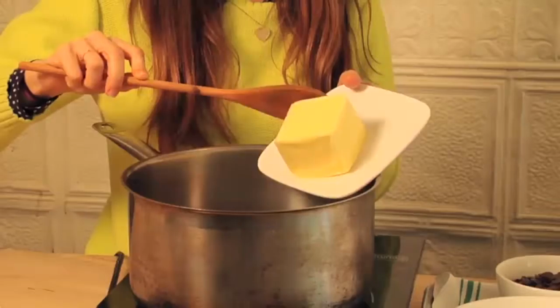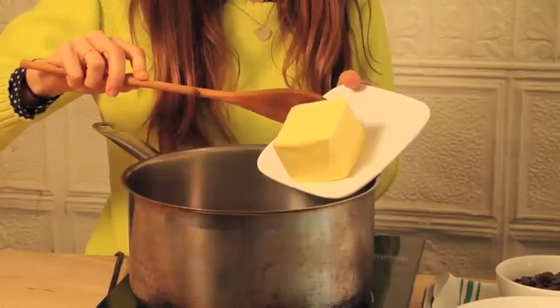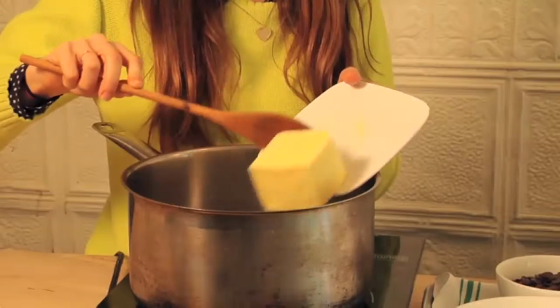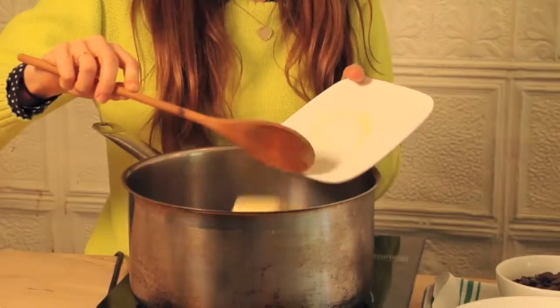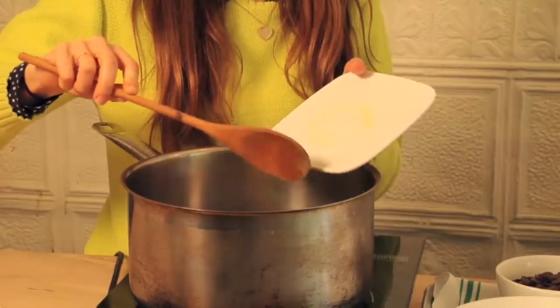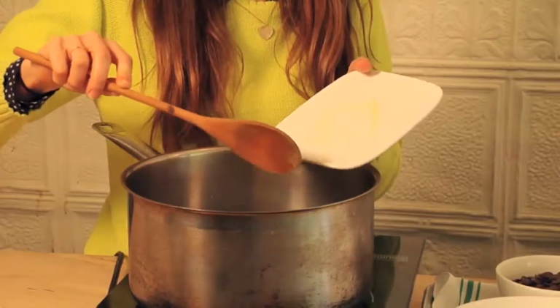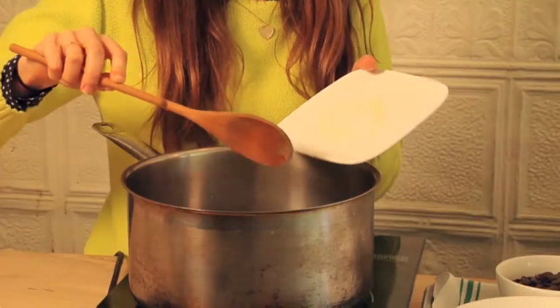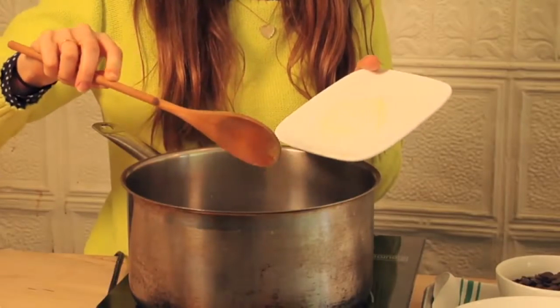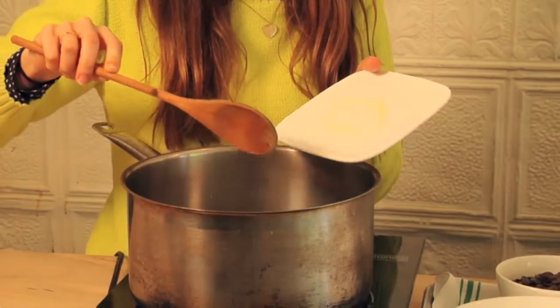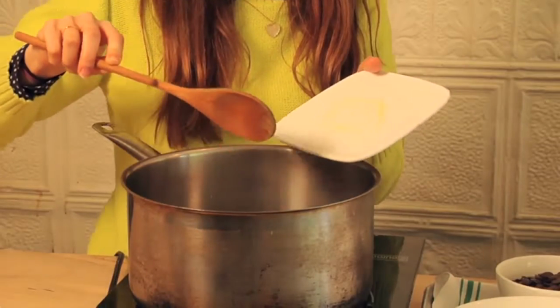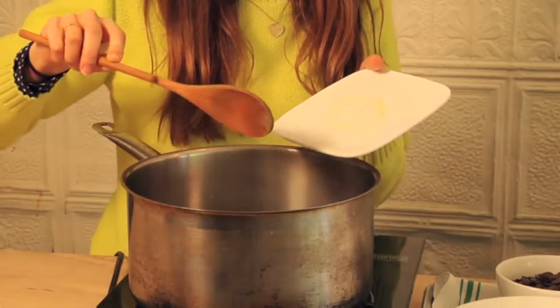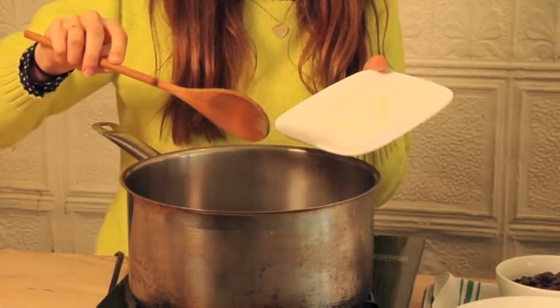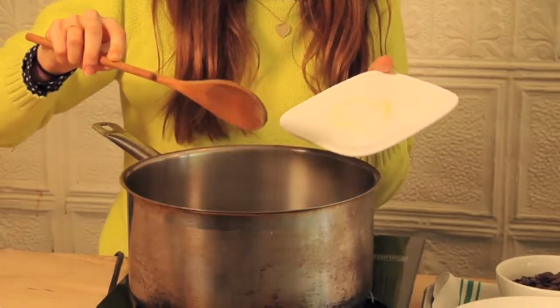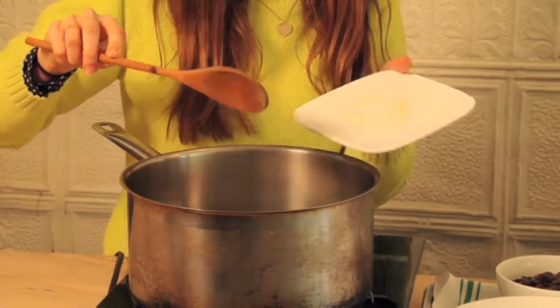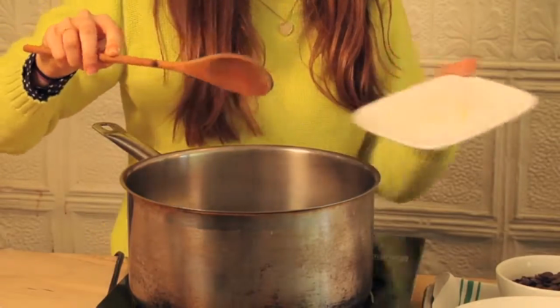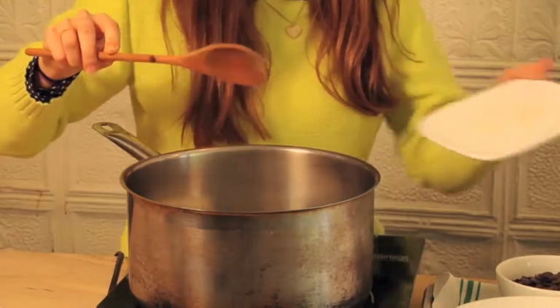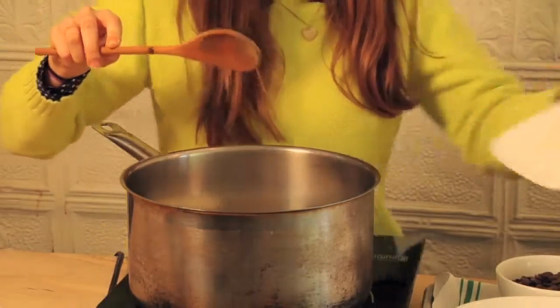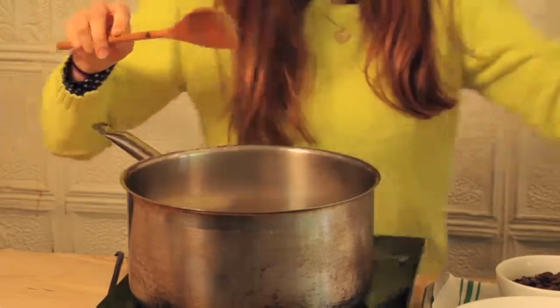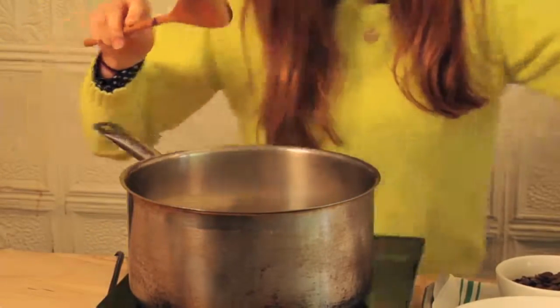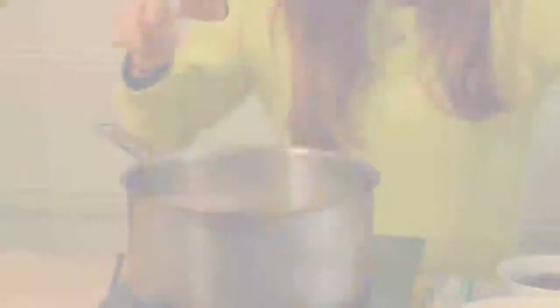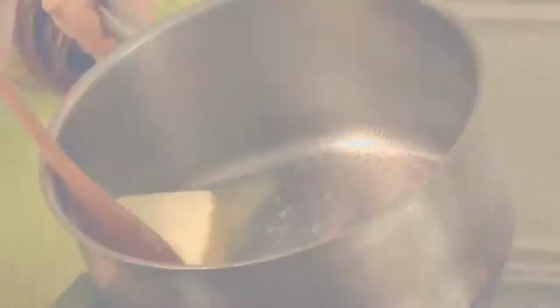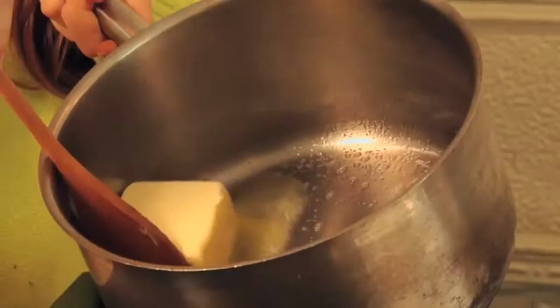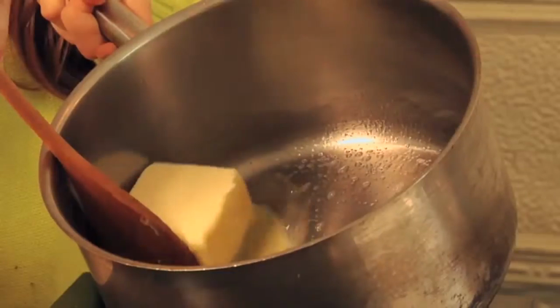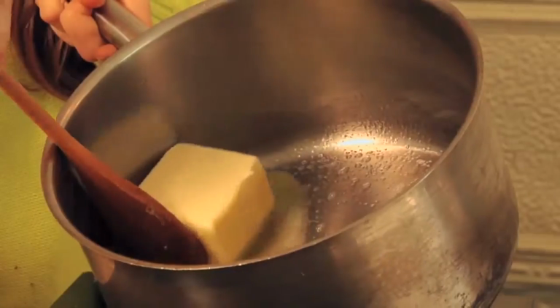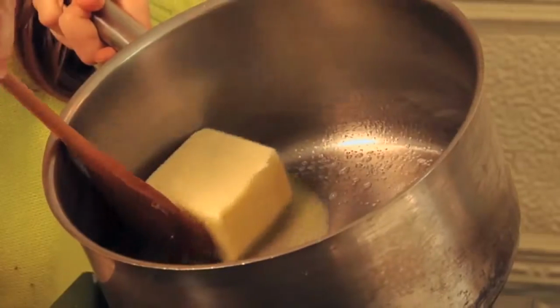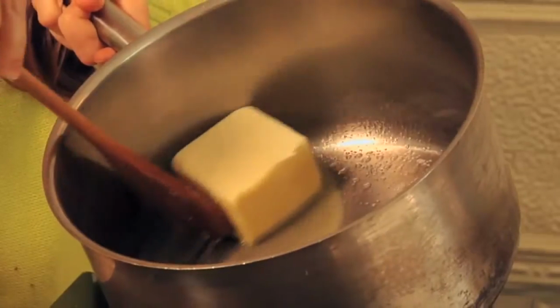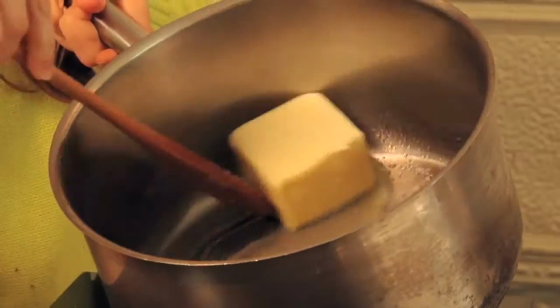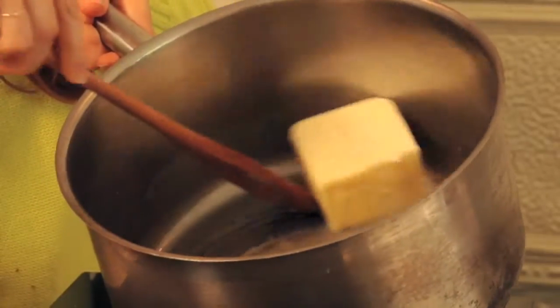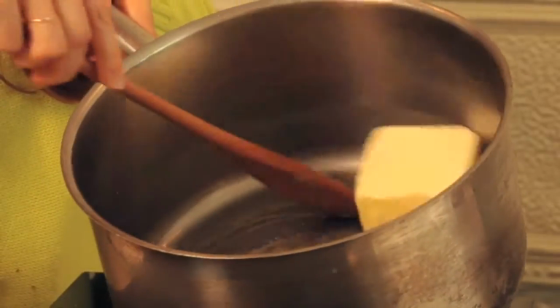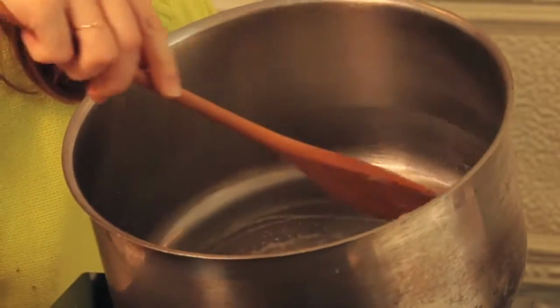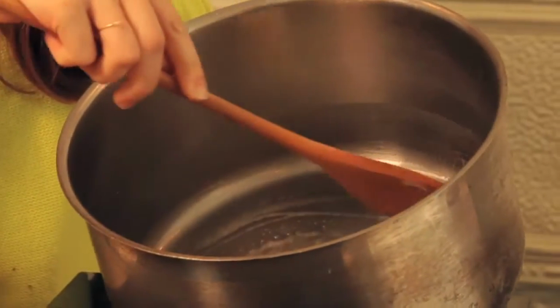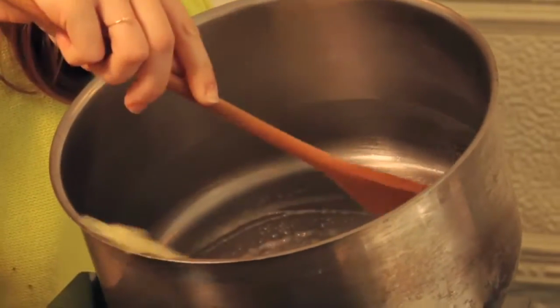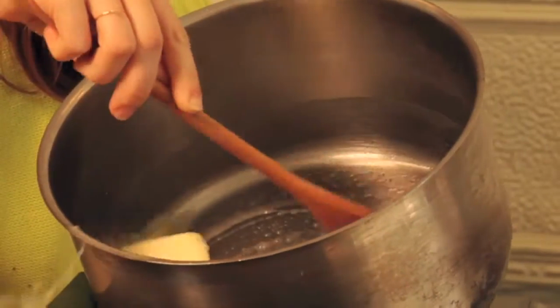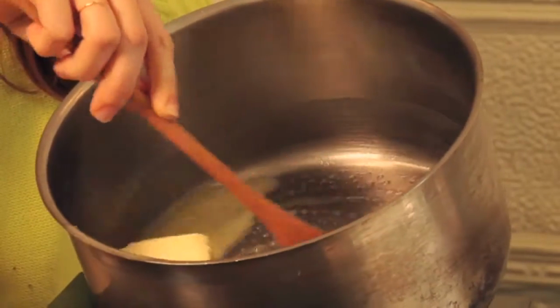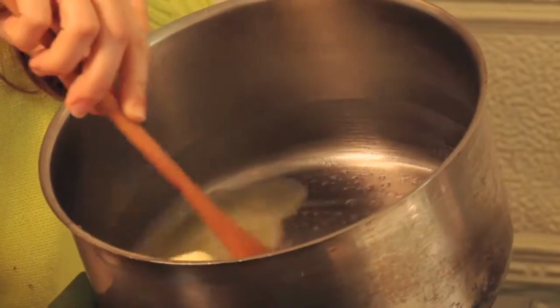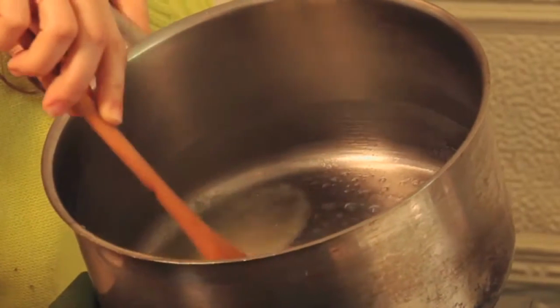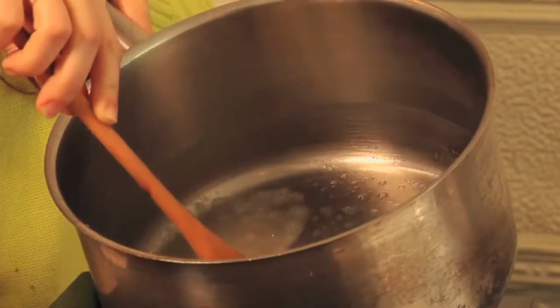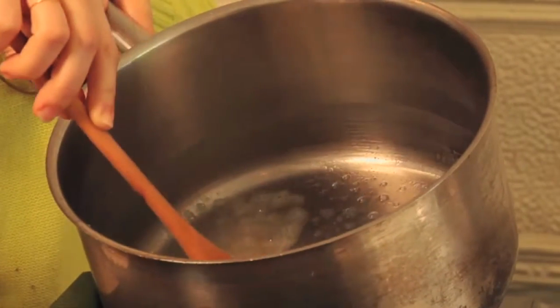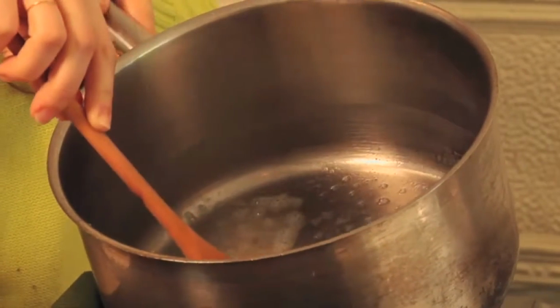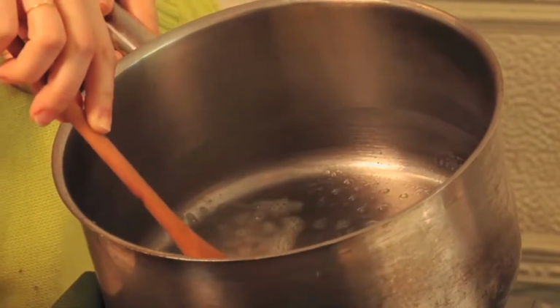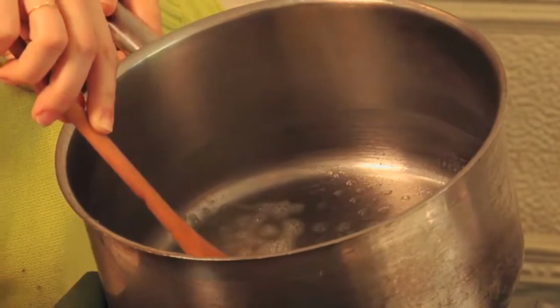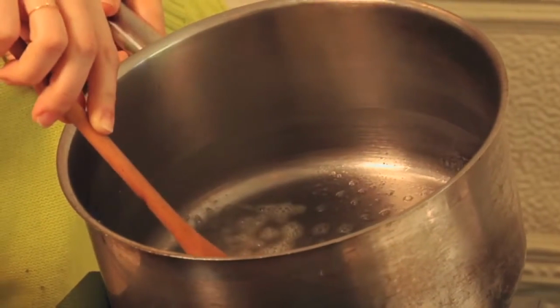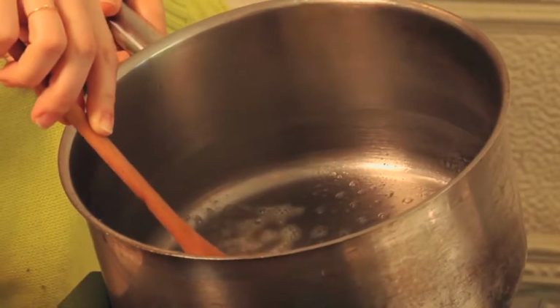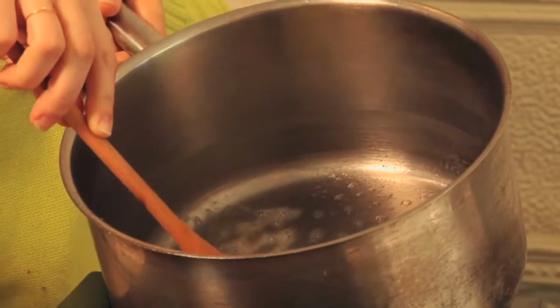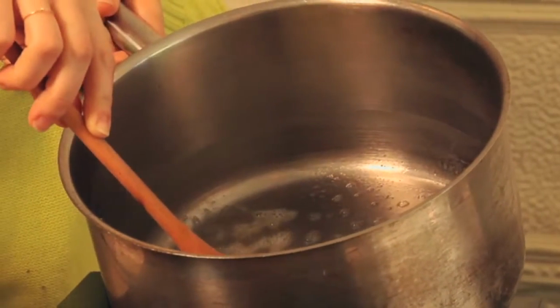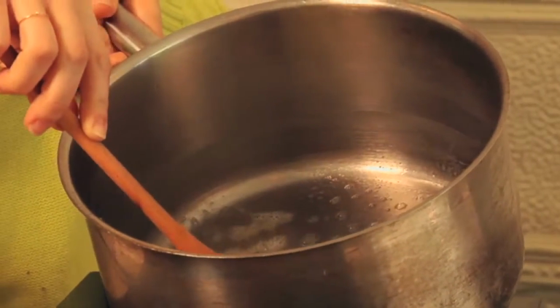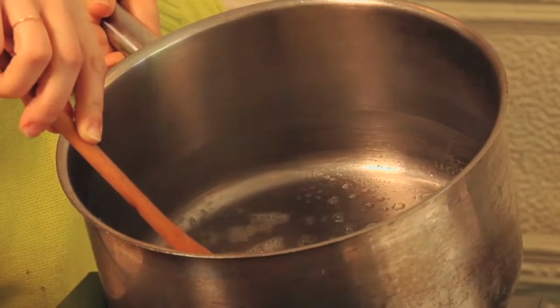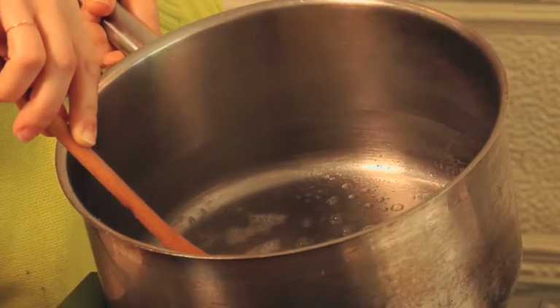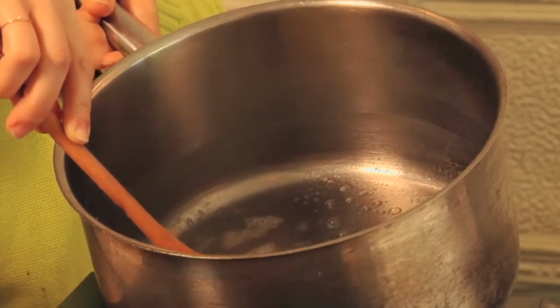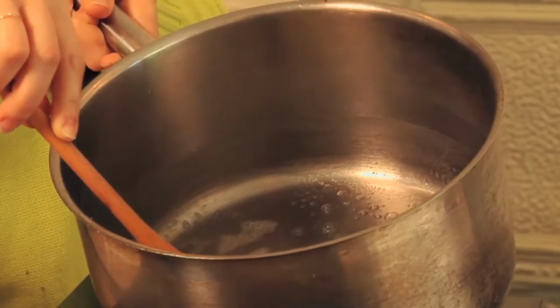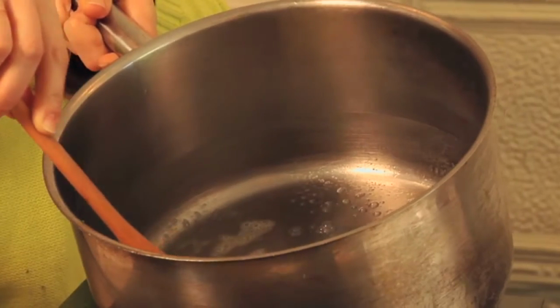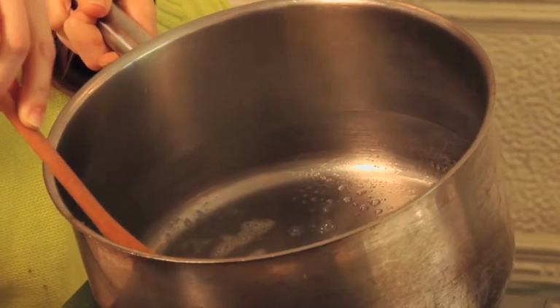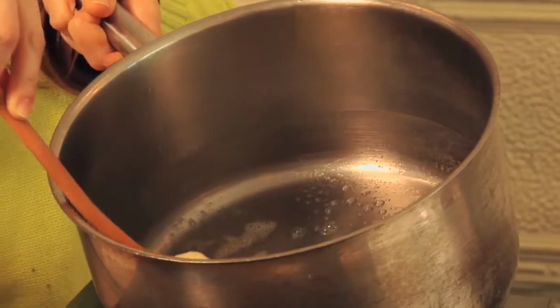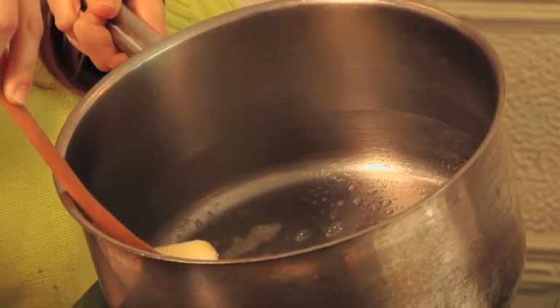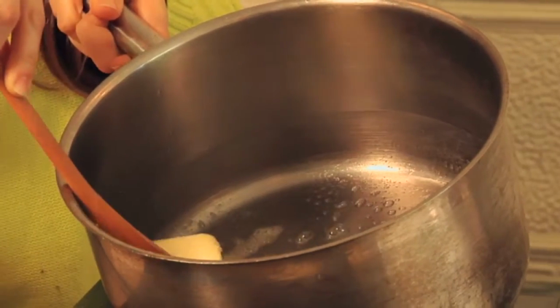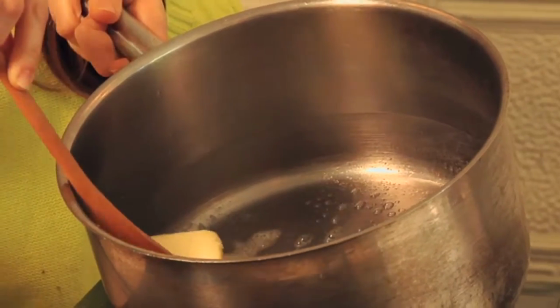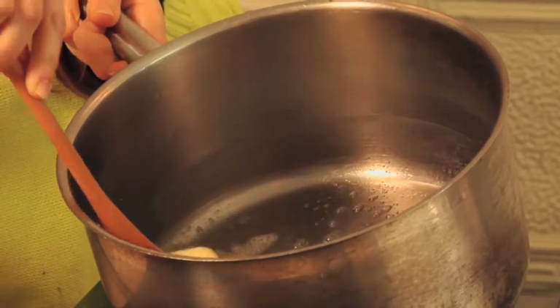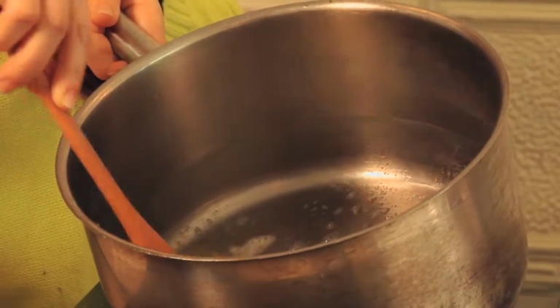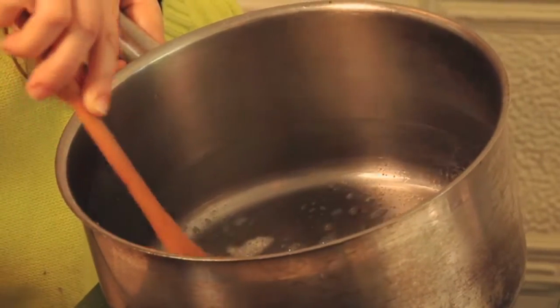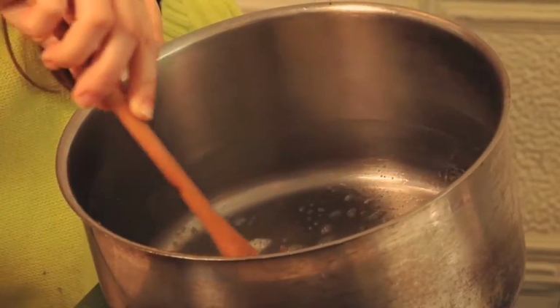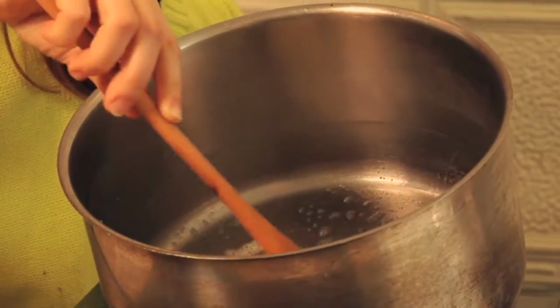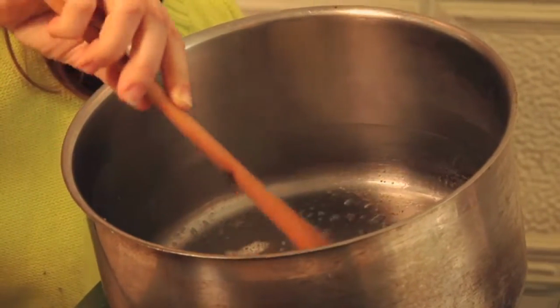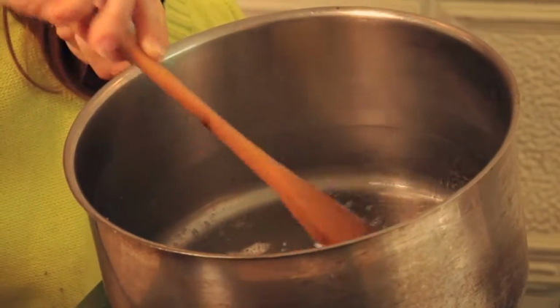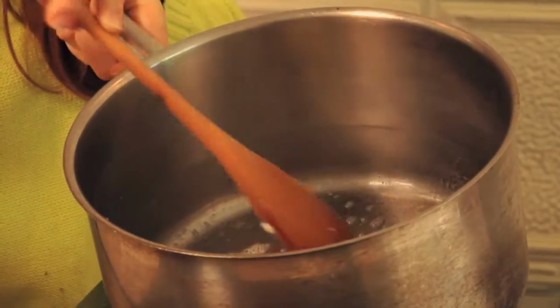The first thing you want to do is melt half a pound of butter in a medium saucepan. You want to do this nice and slowly because you don't want to brown the butter at all.